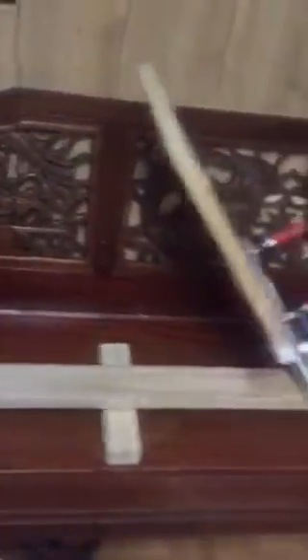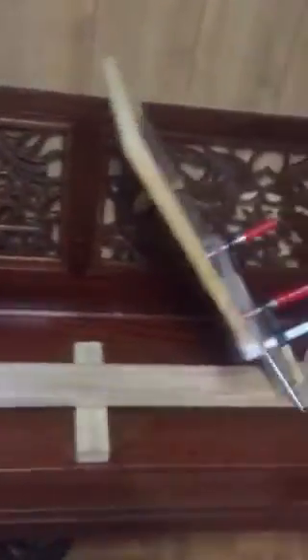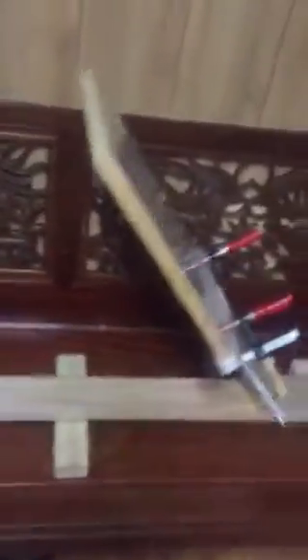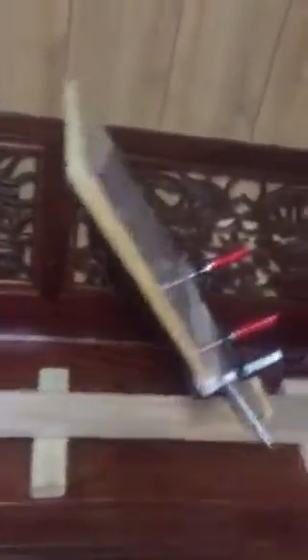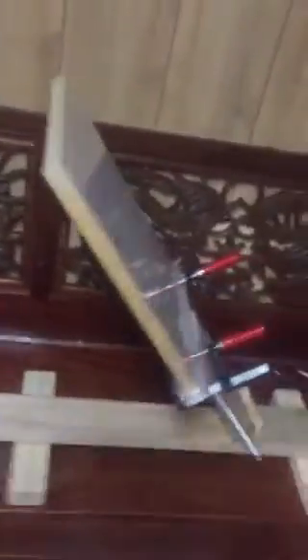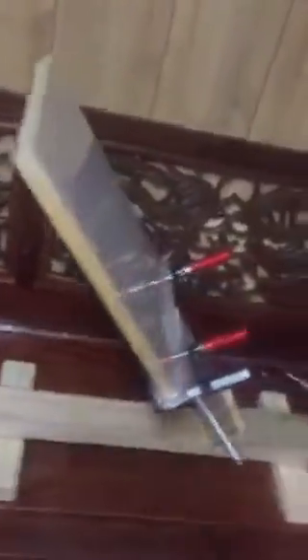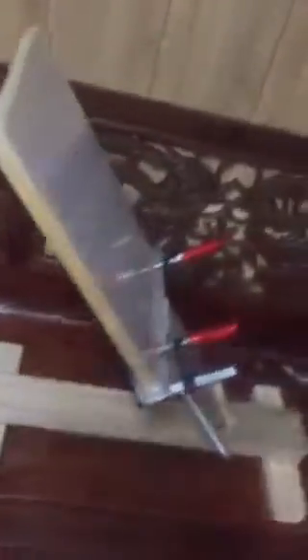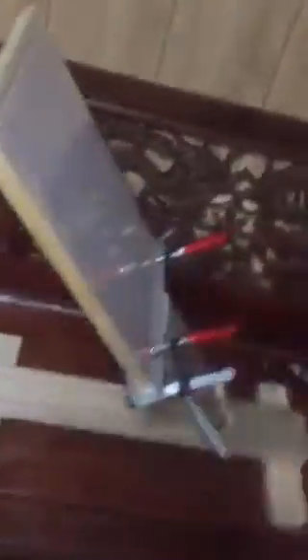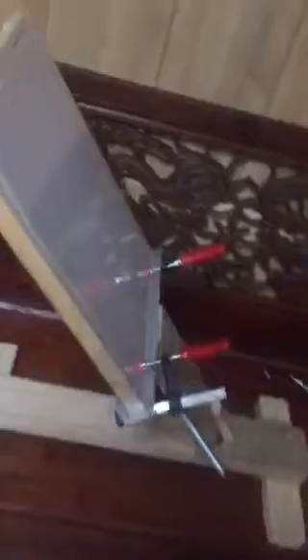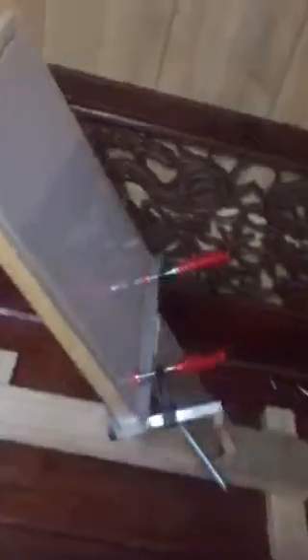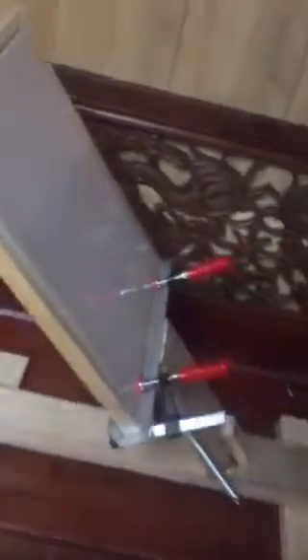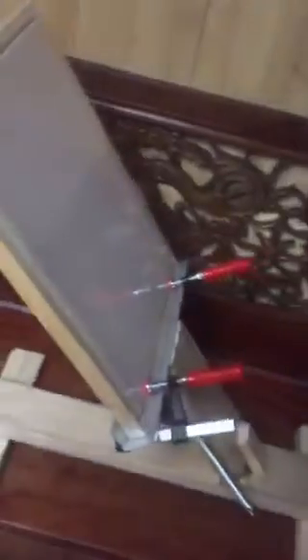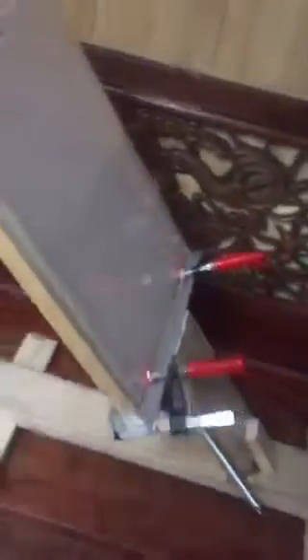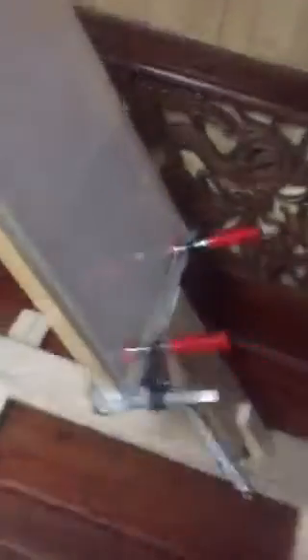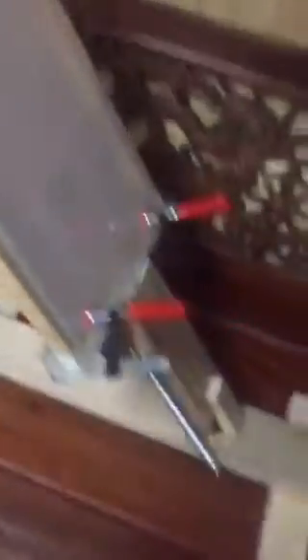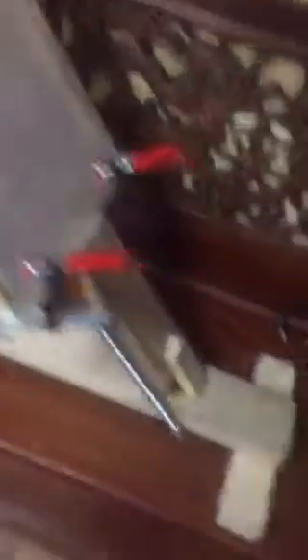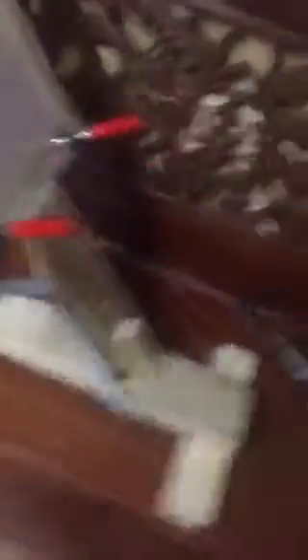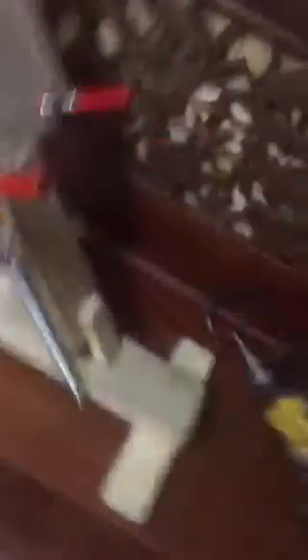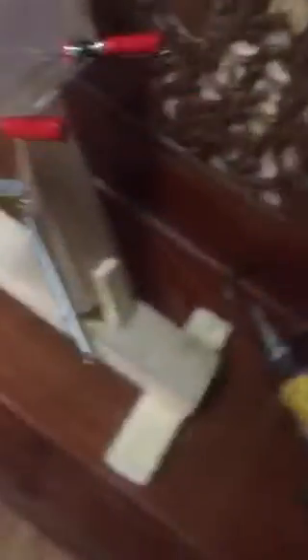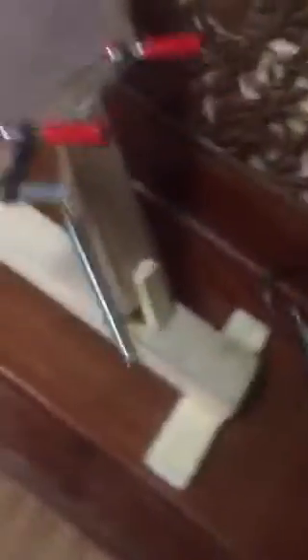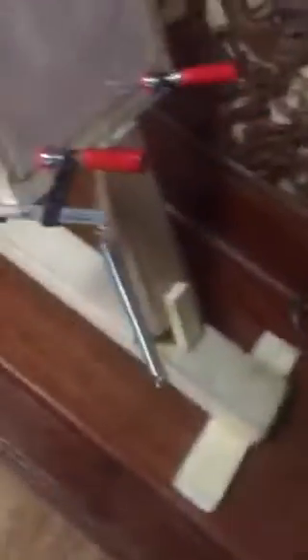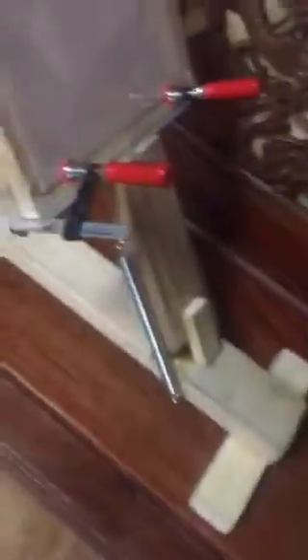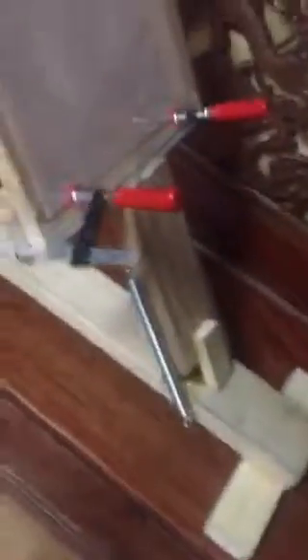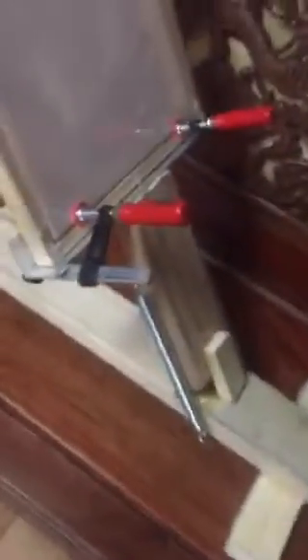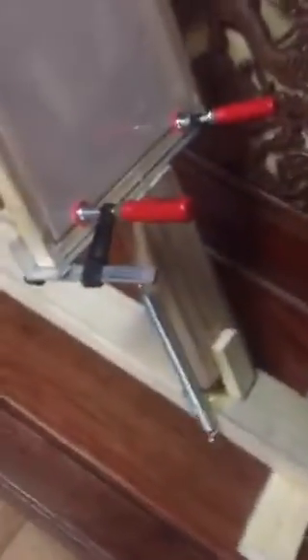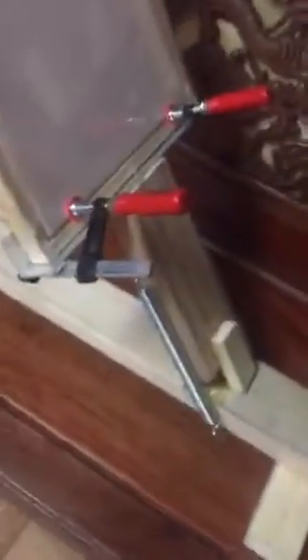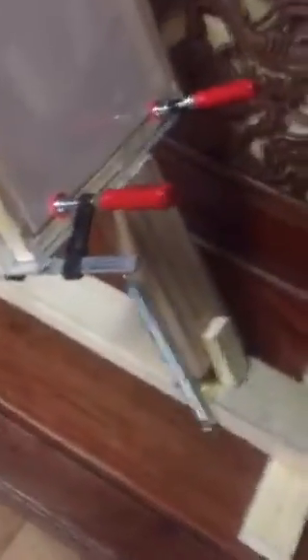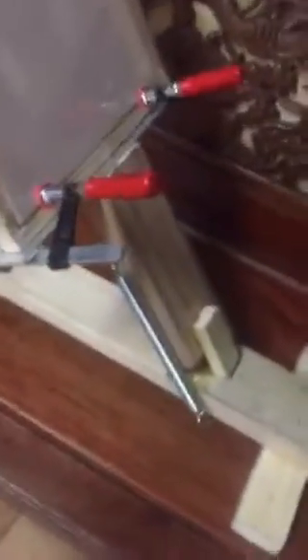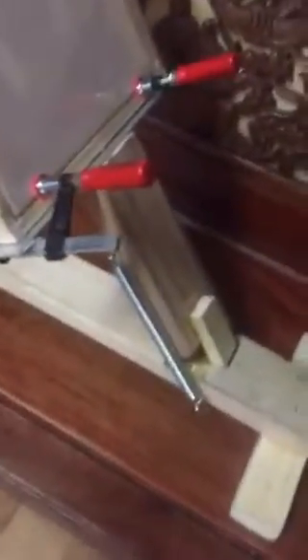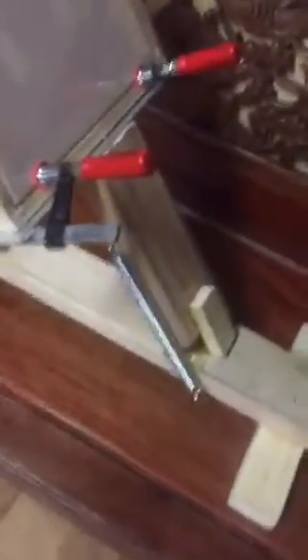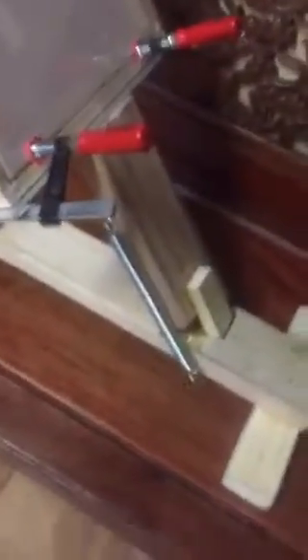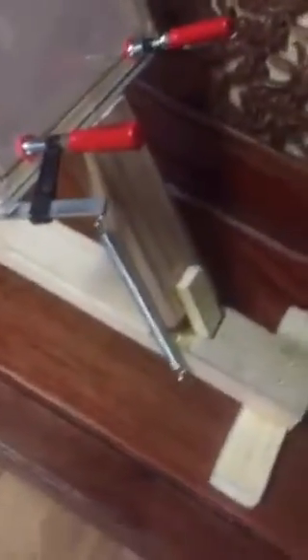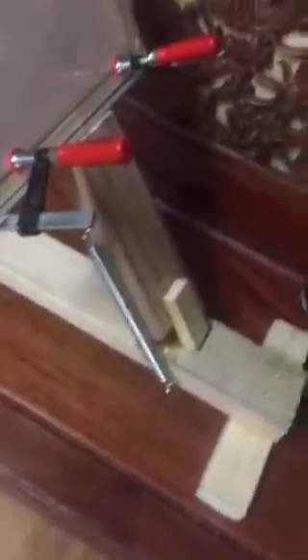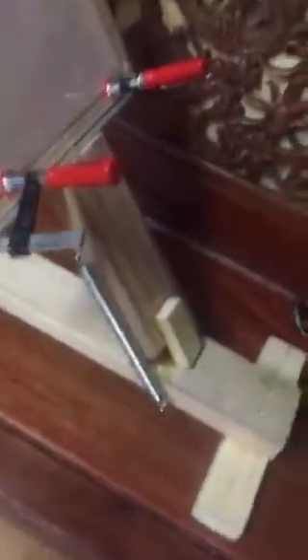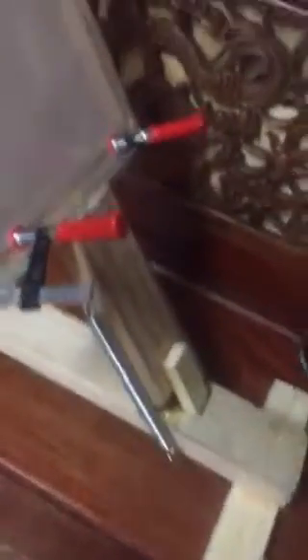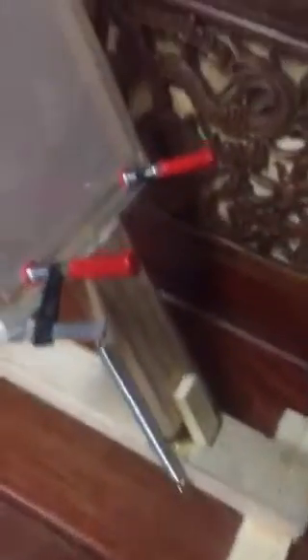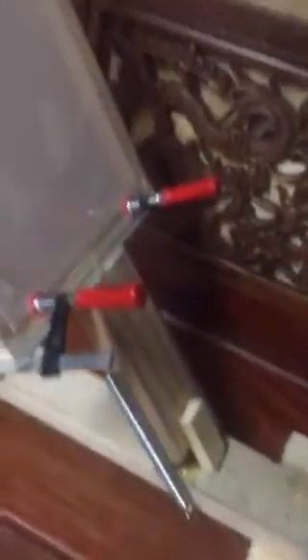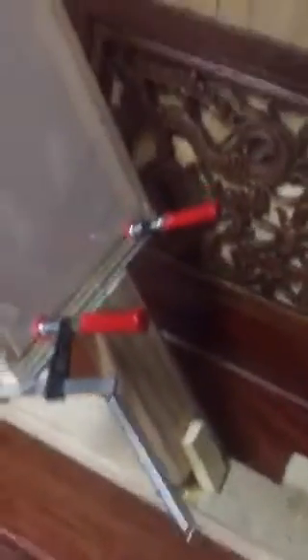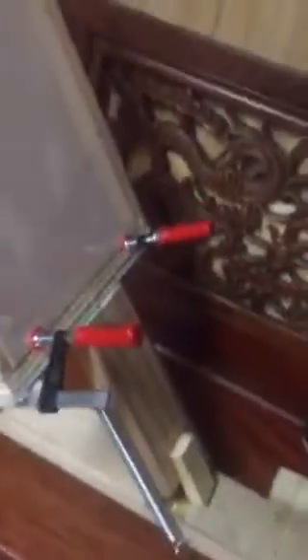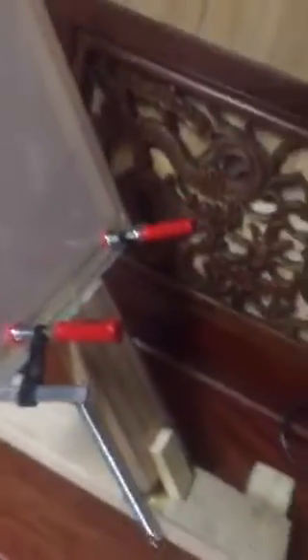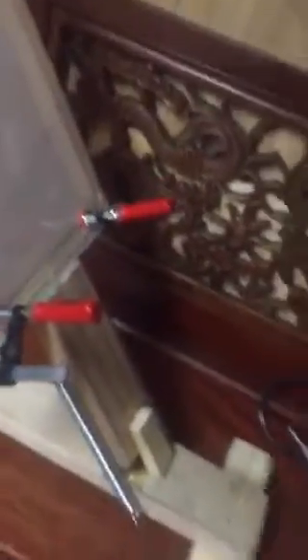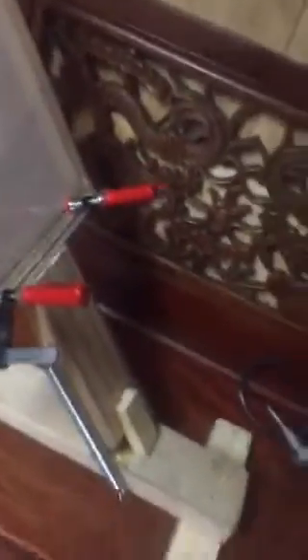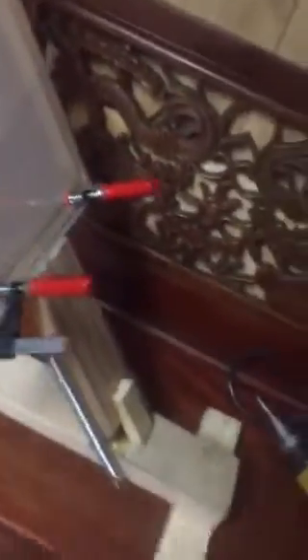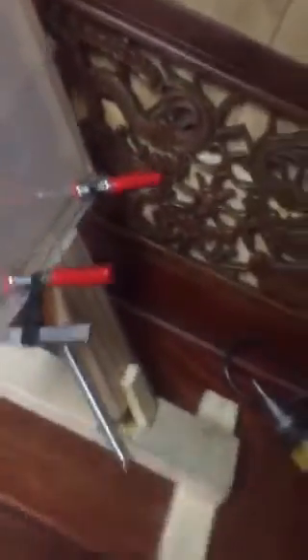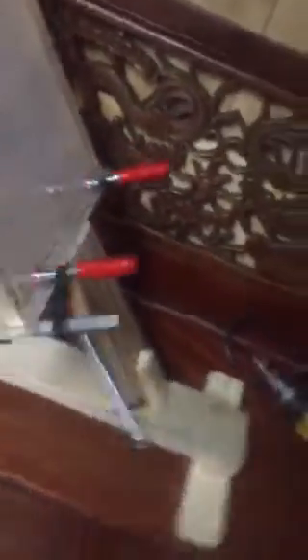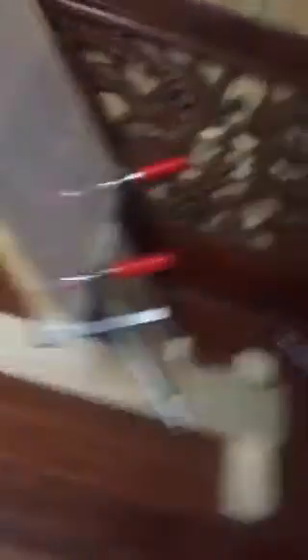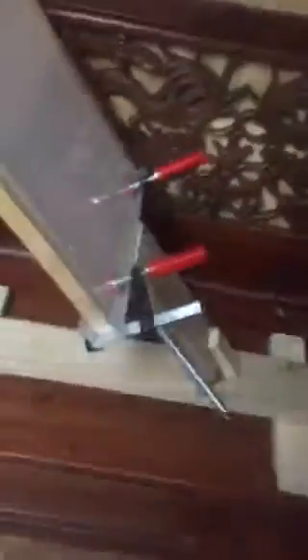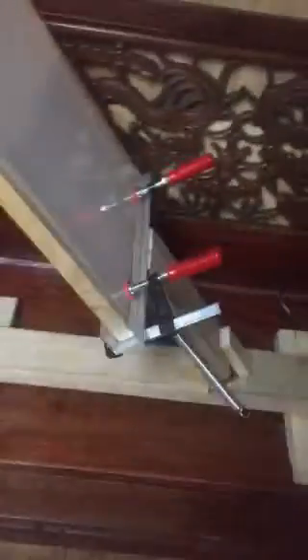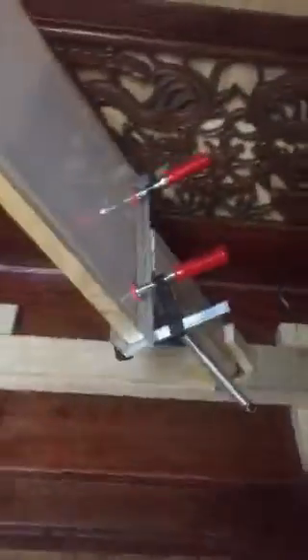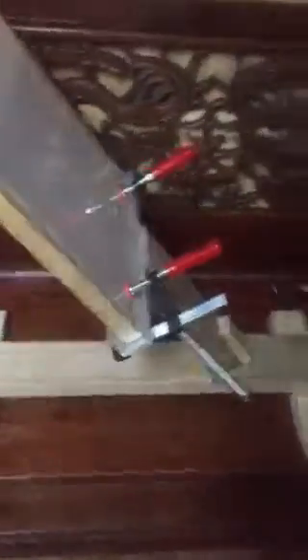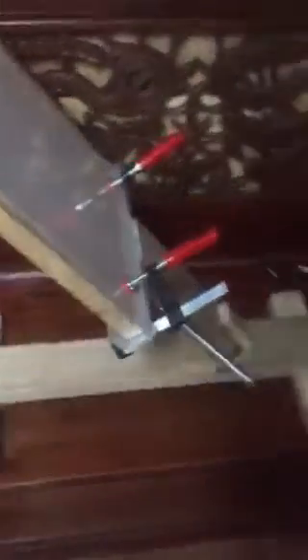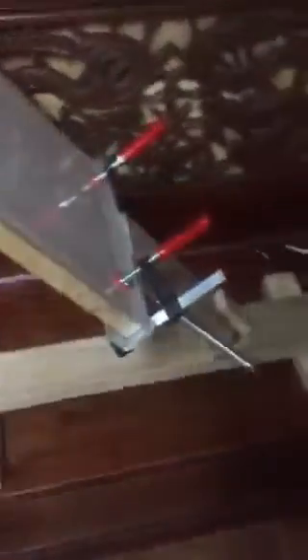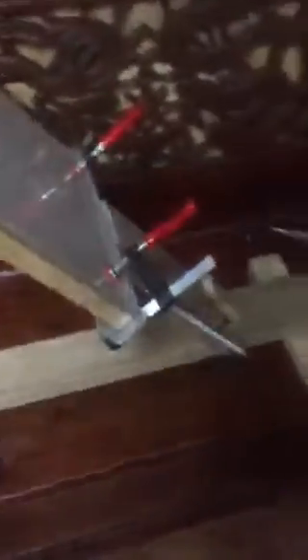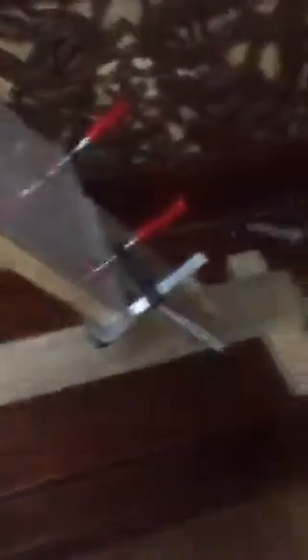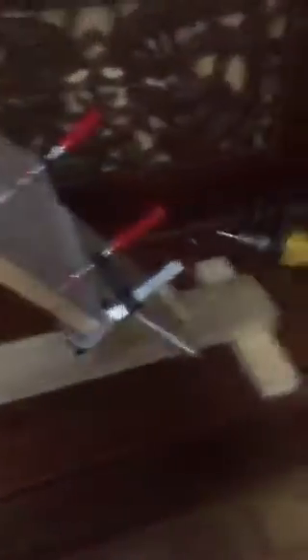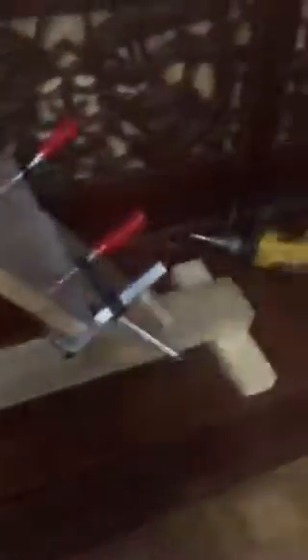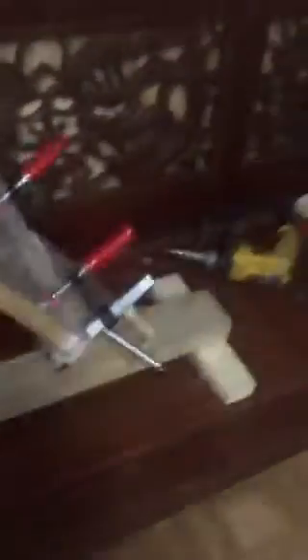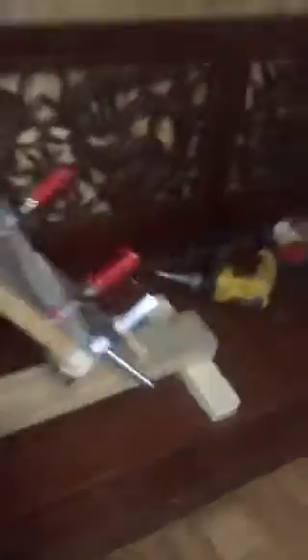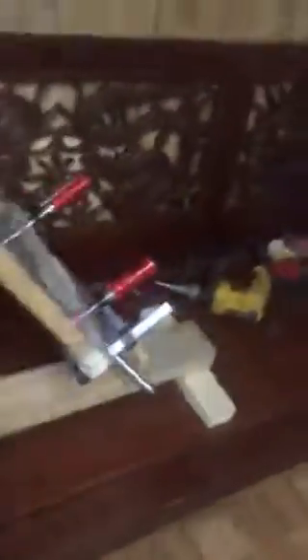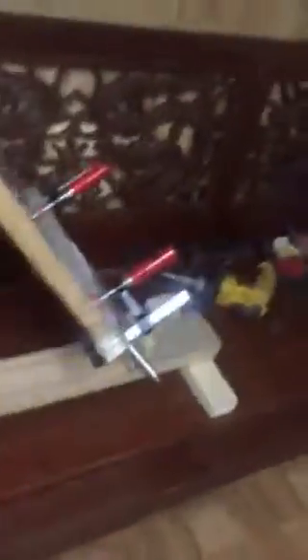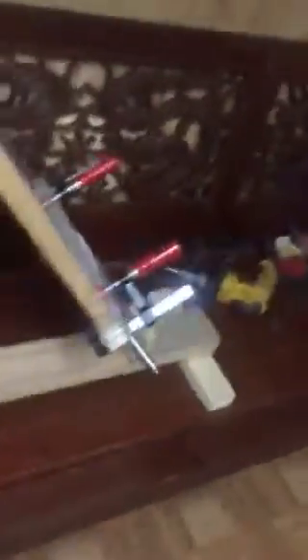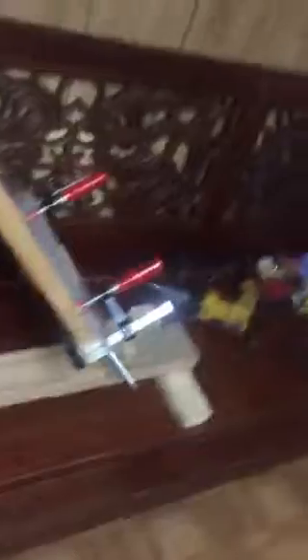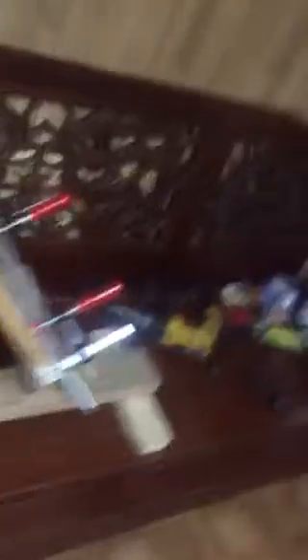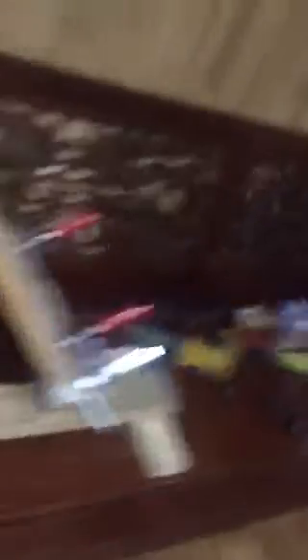I figured I'd make it out of wood. Saved money just by making it myself.